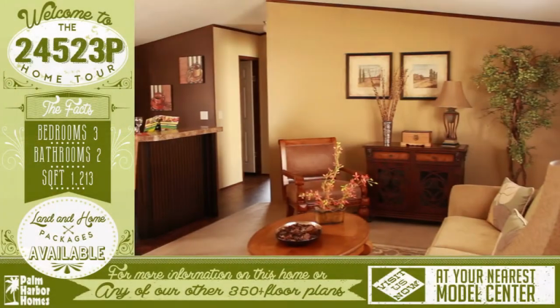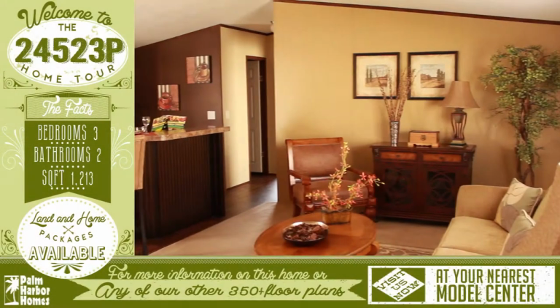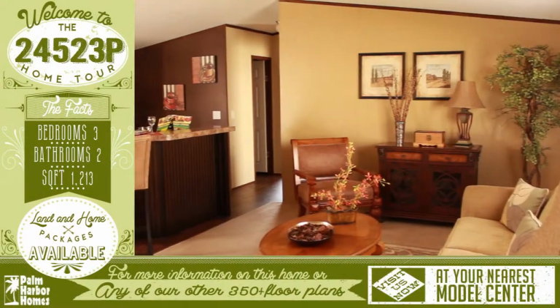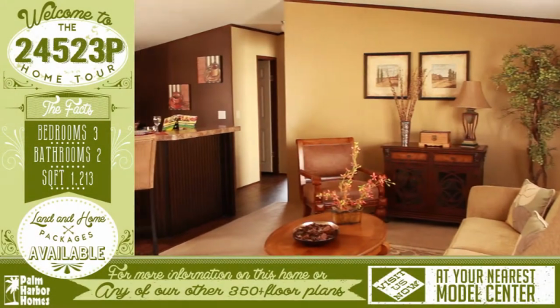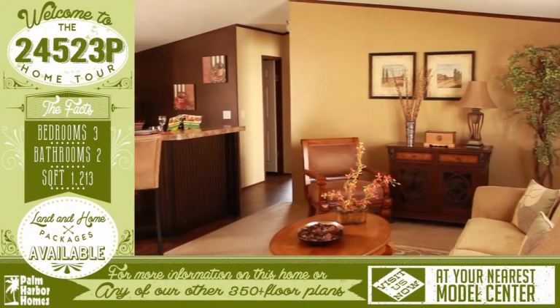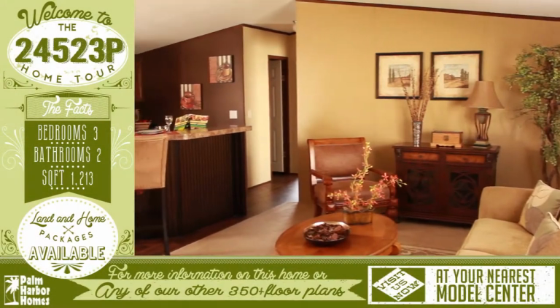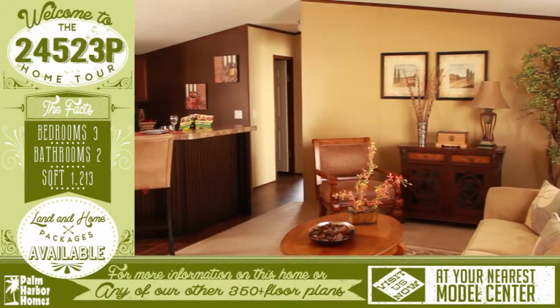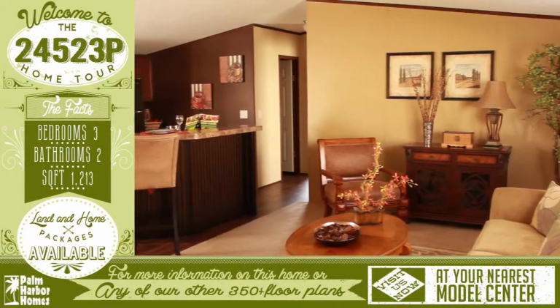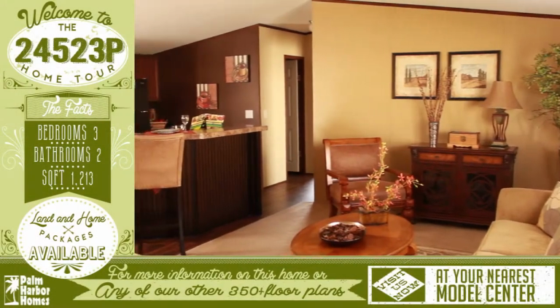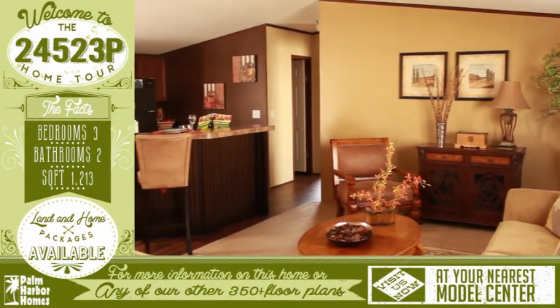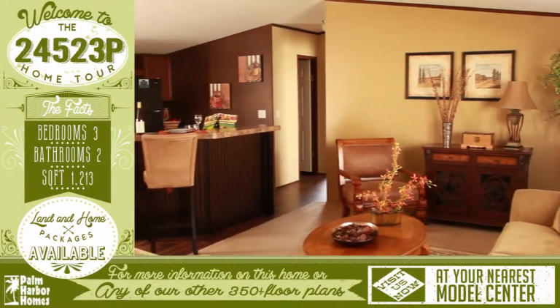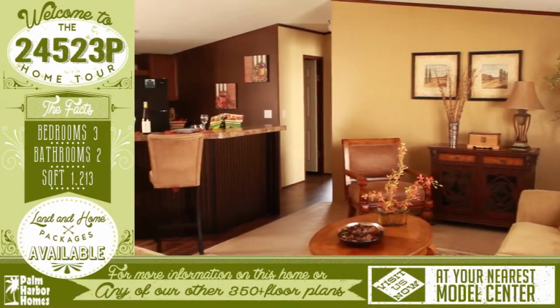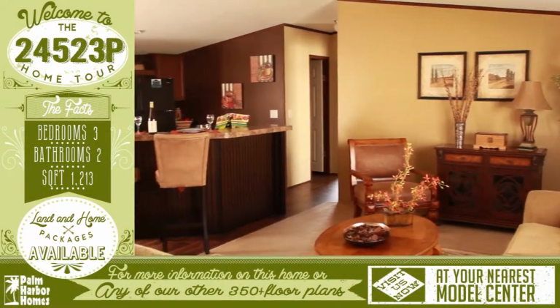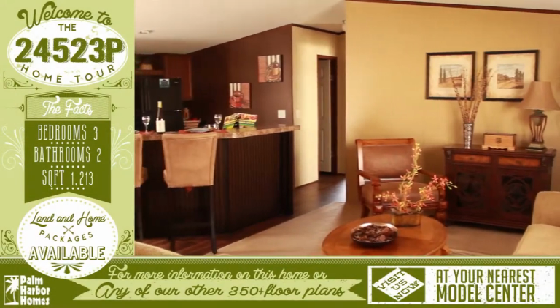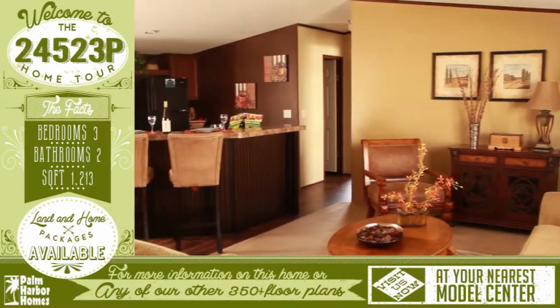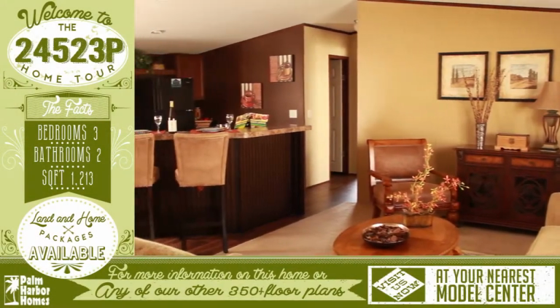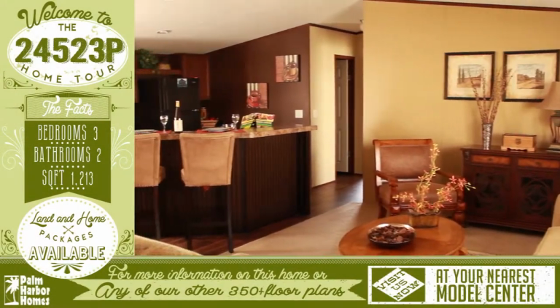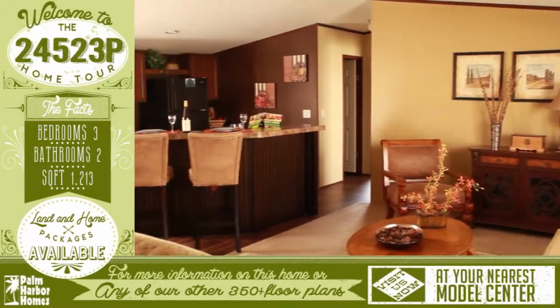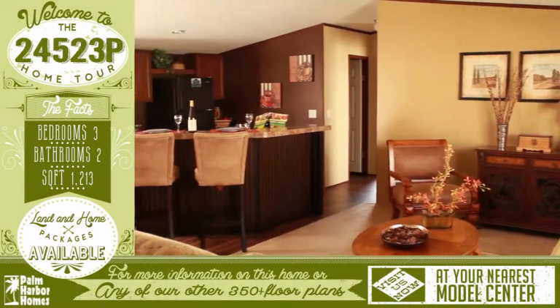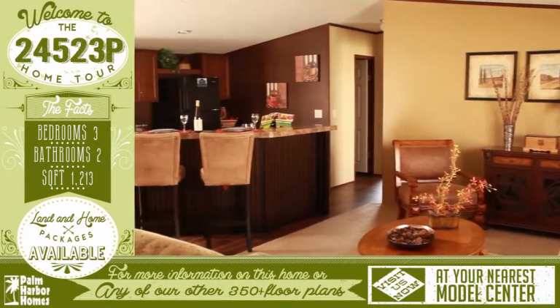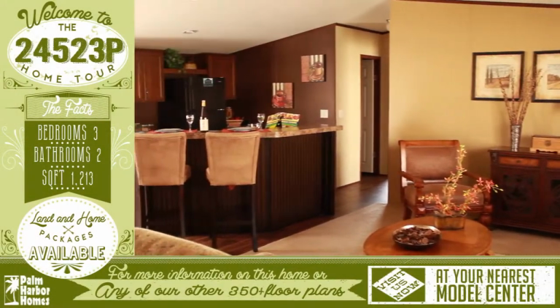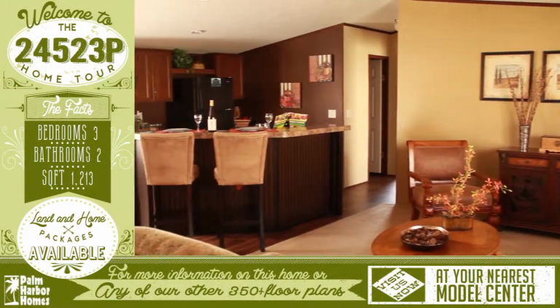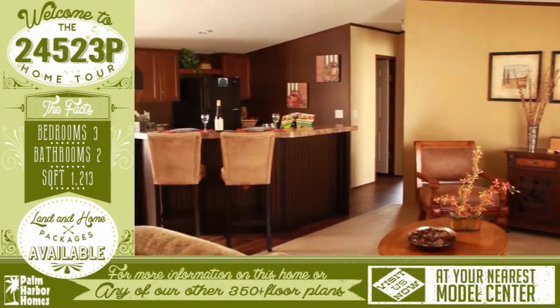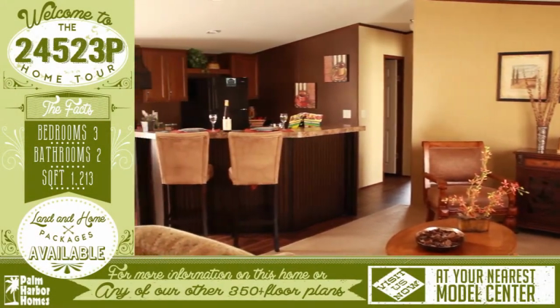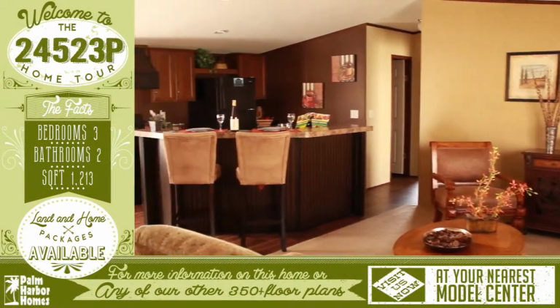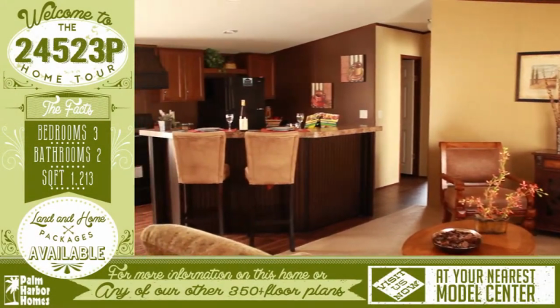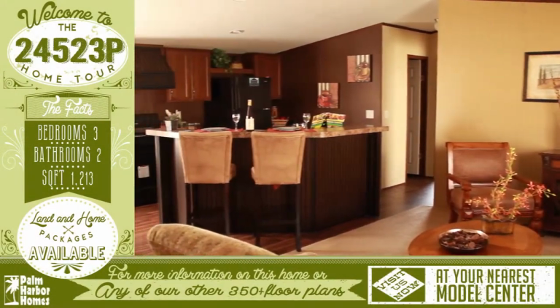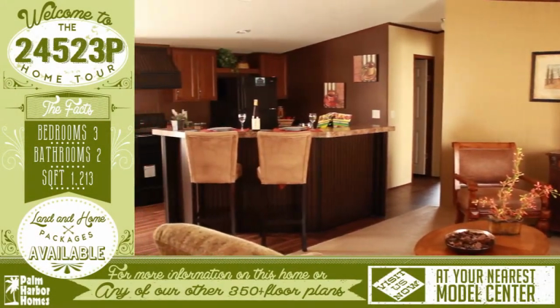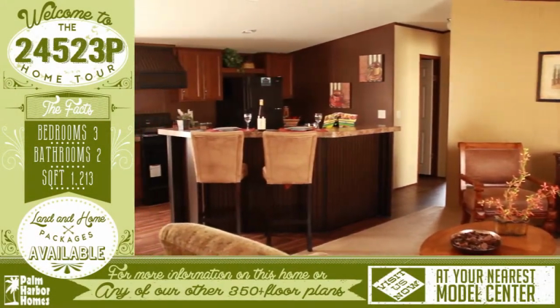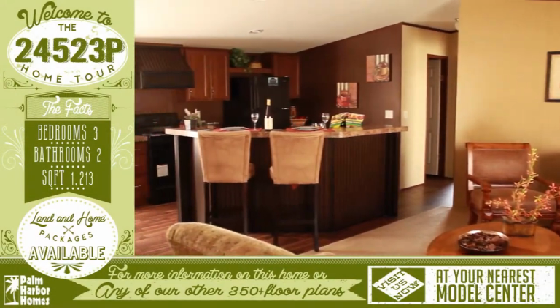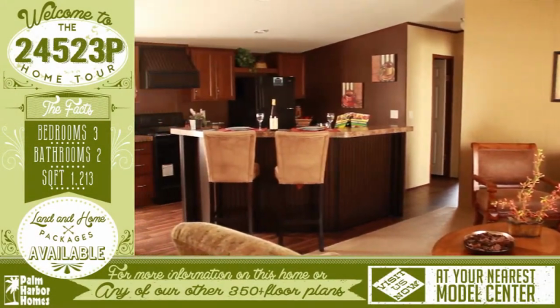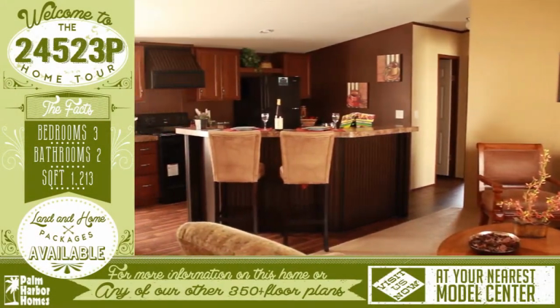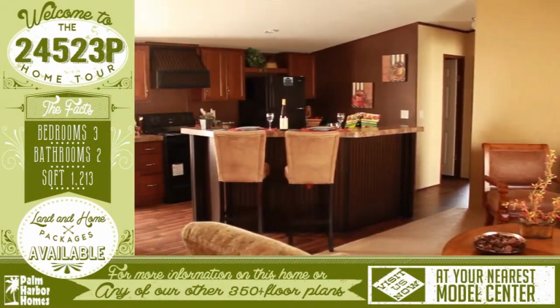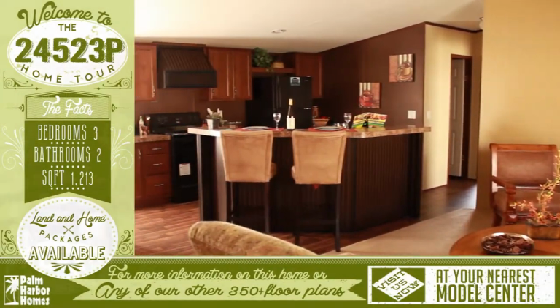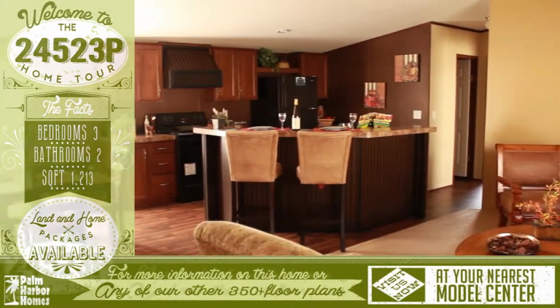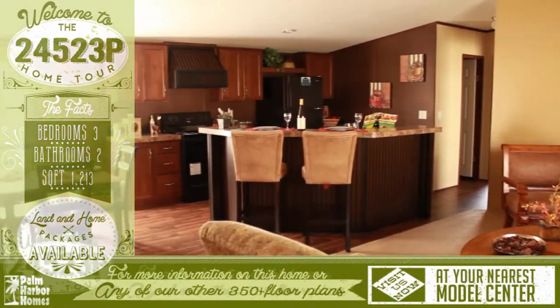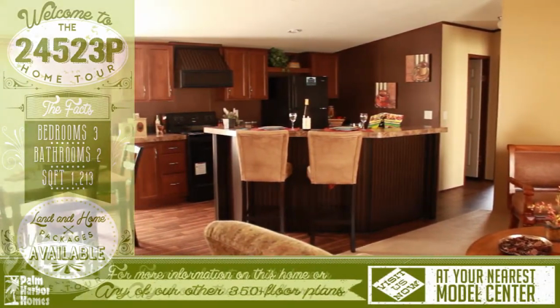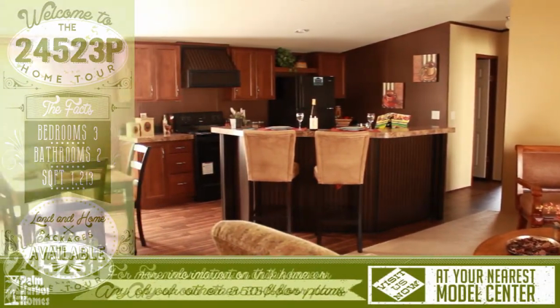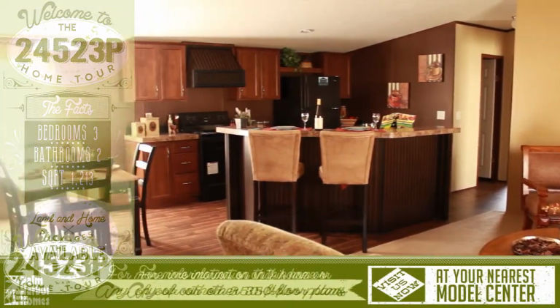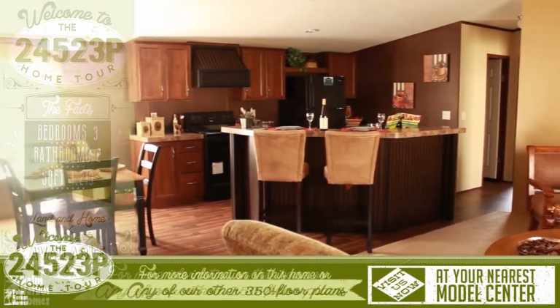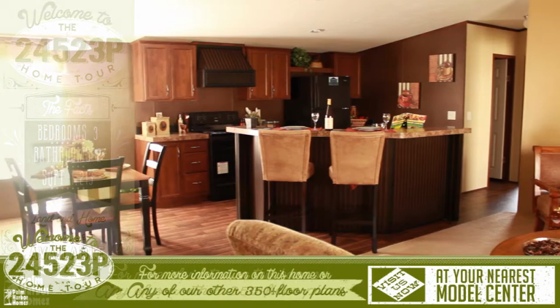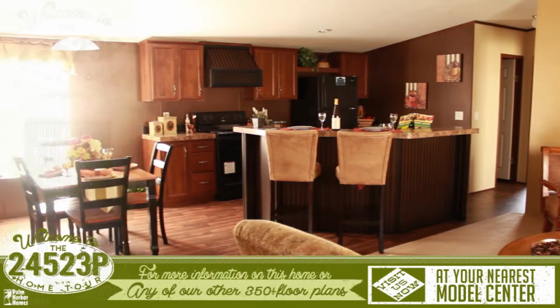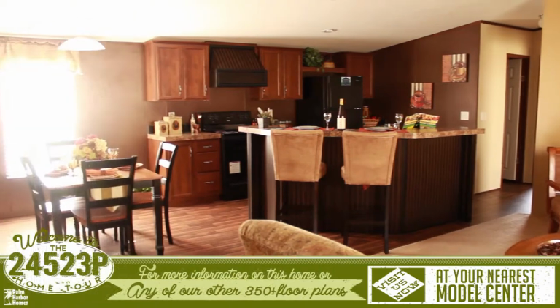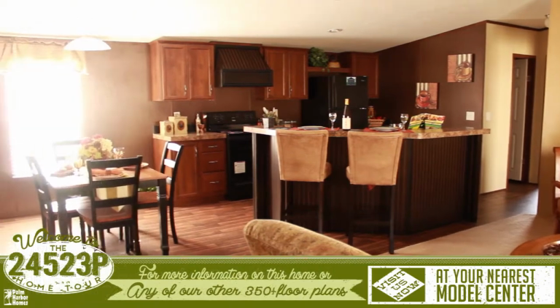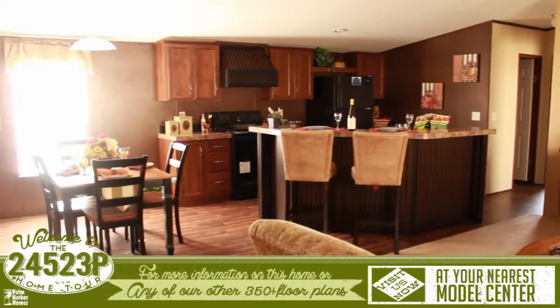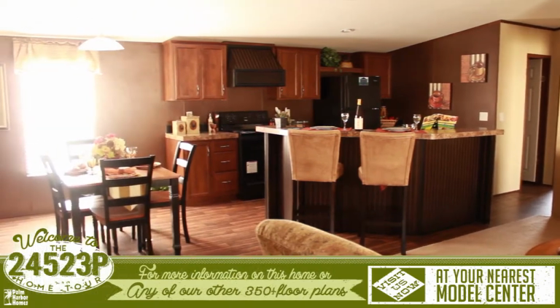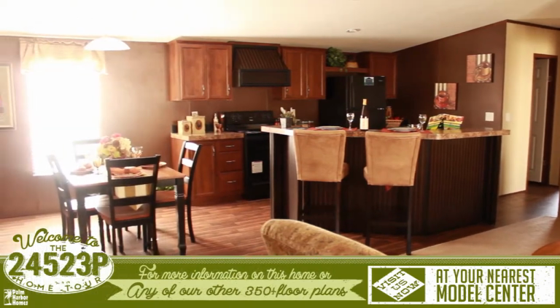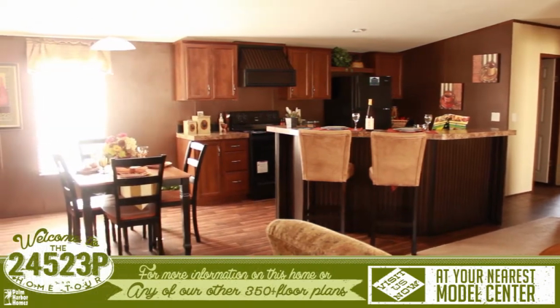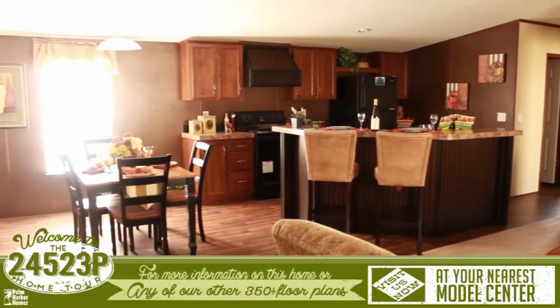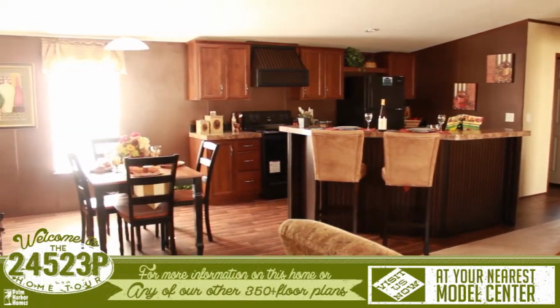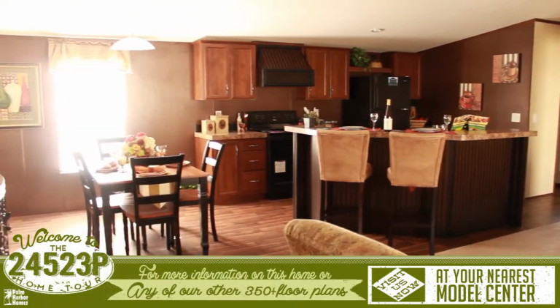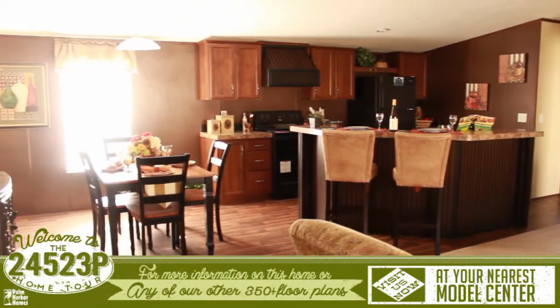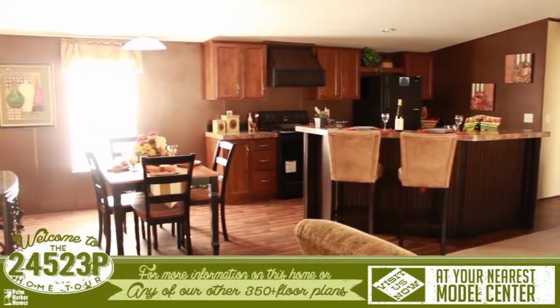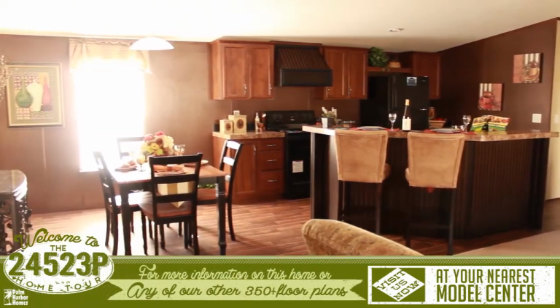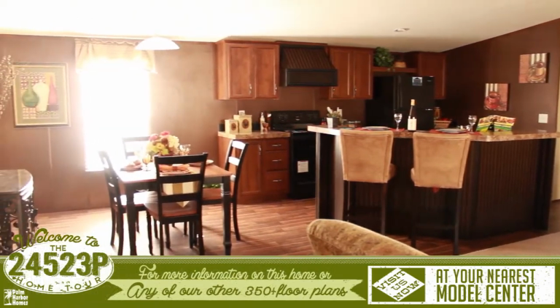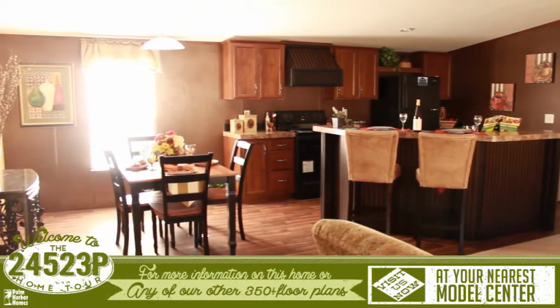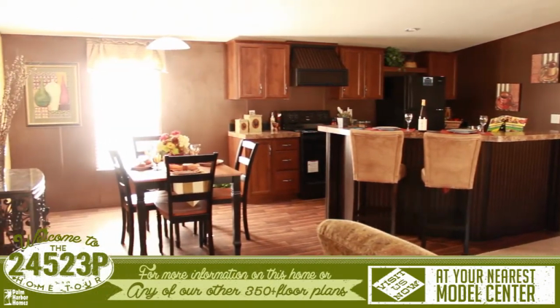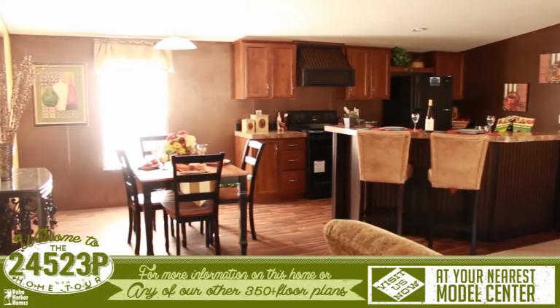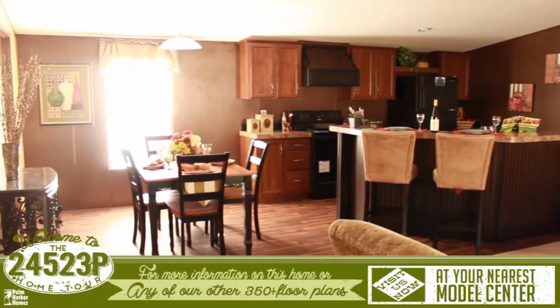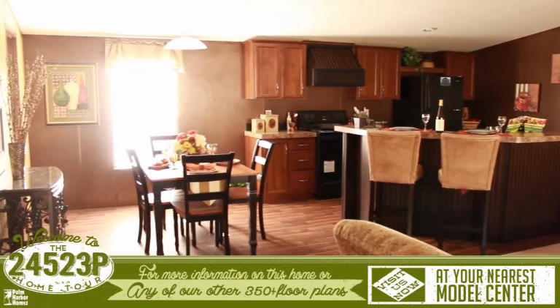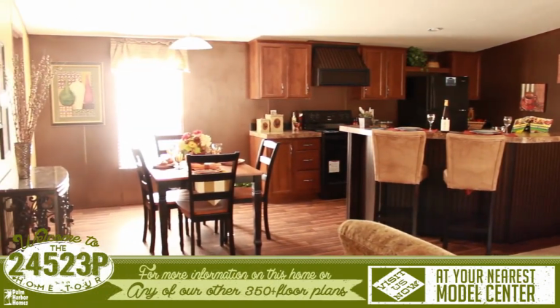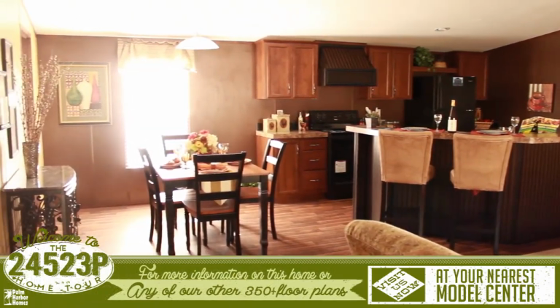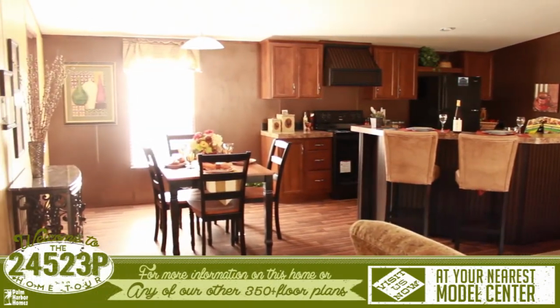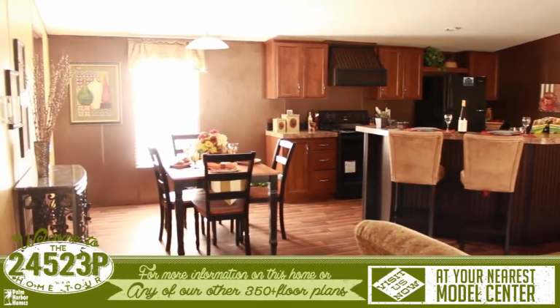Welcome to this fabulous virtual home tour. As you enter, you are greeted with a spacious living room that connects the kitchen and the dining room.